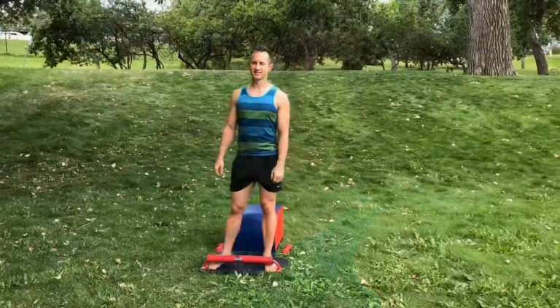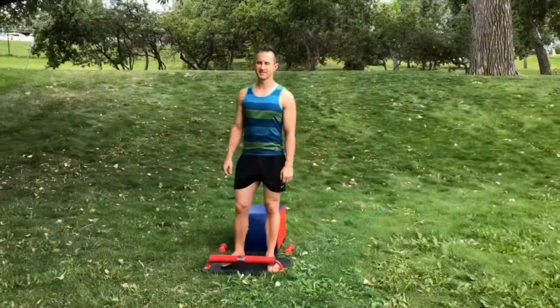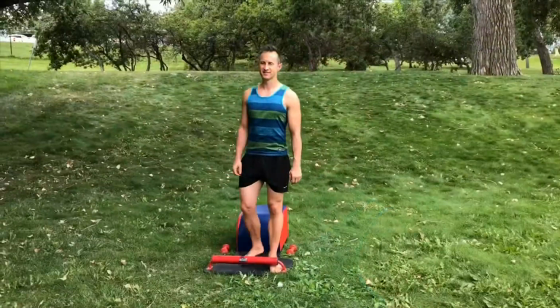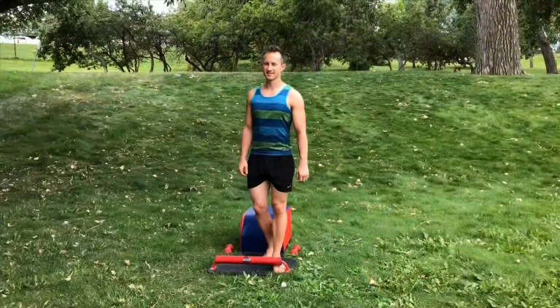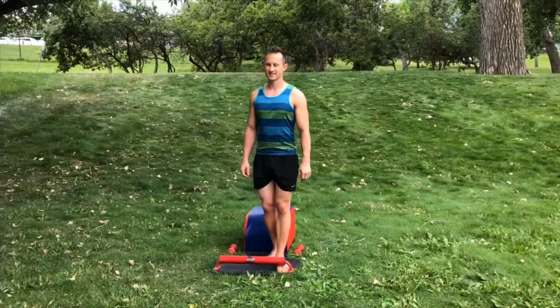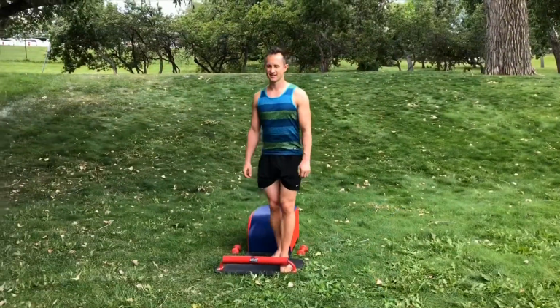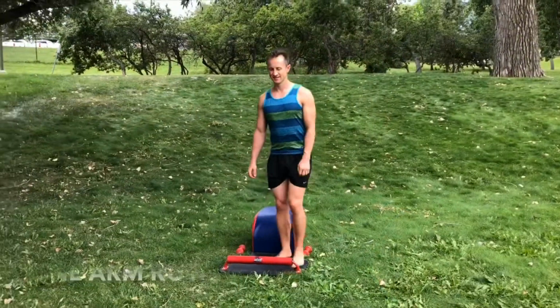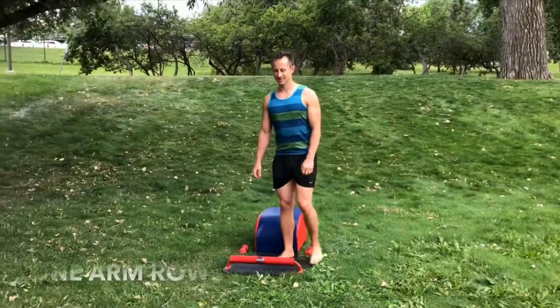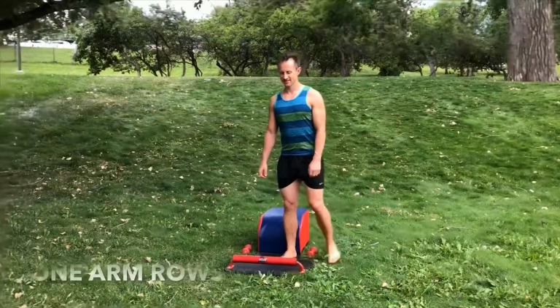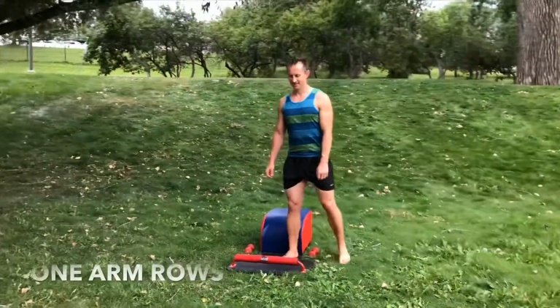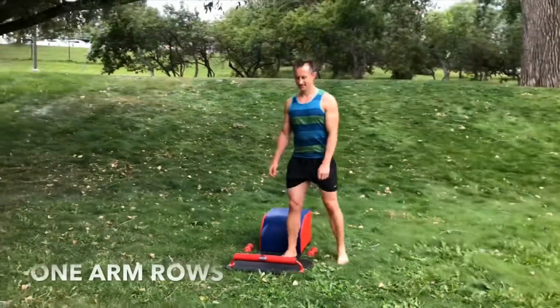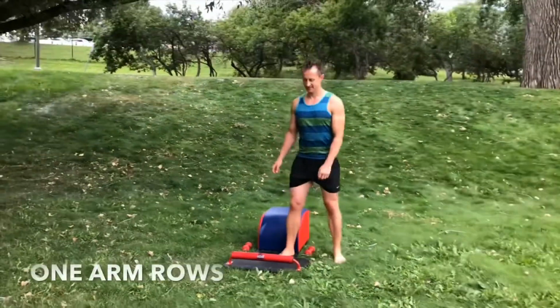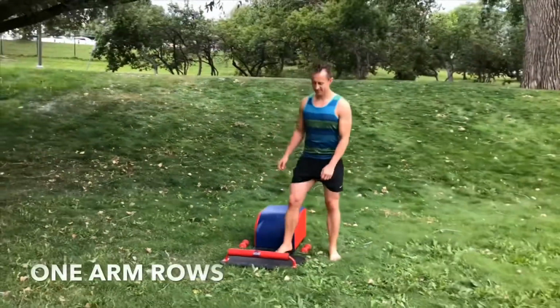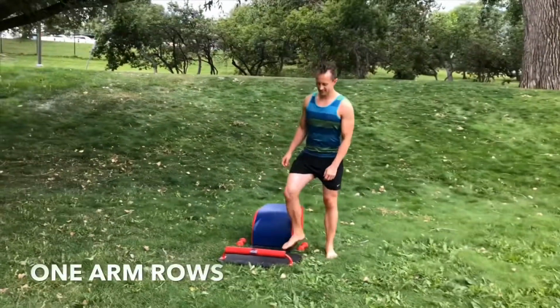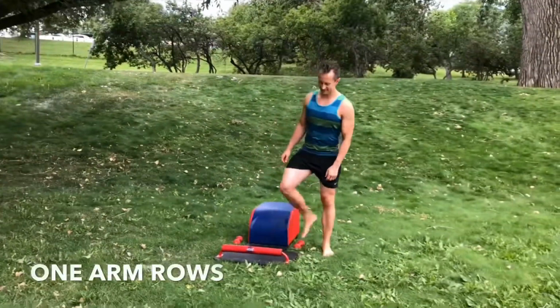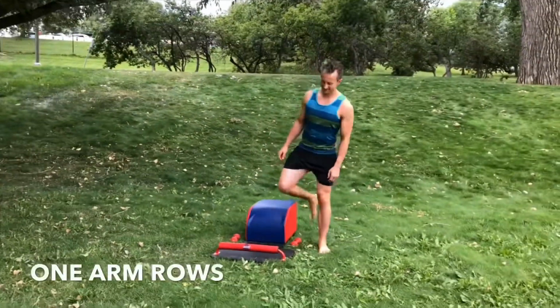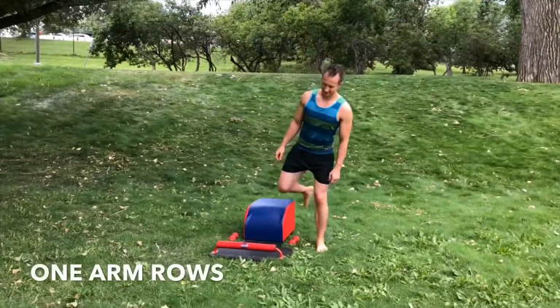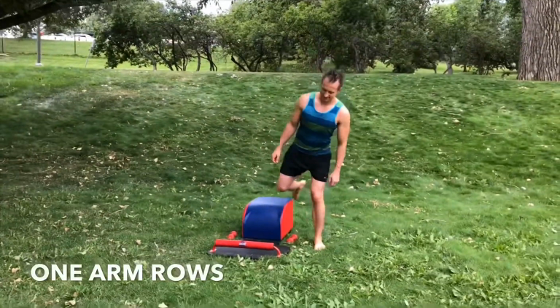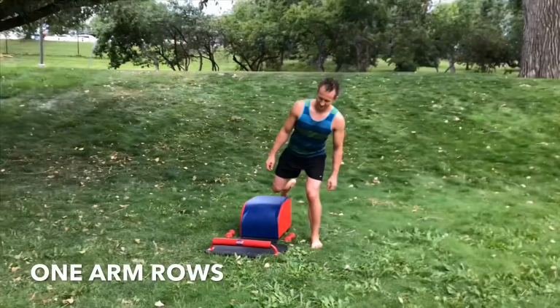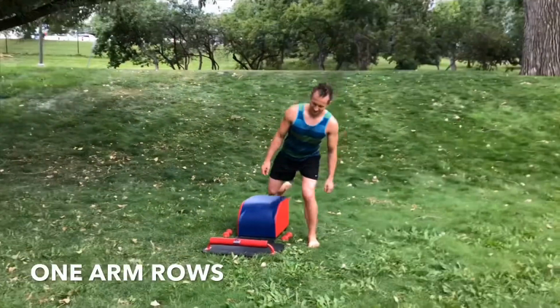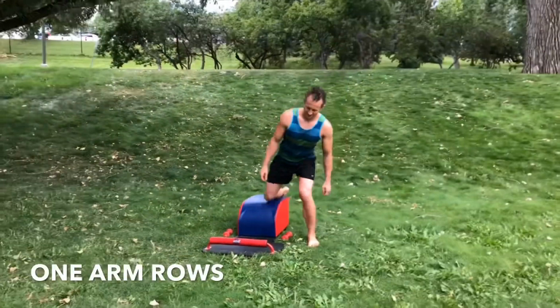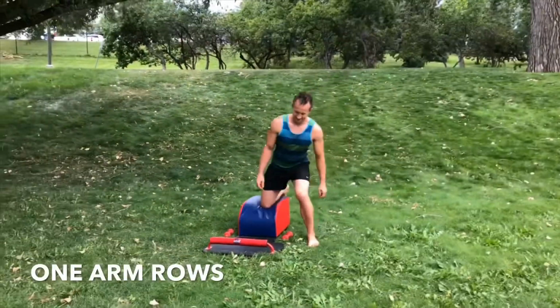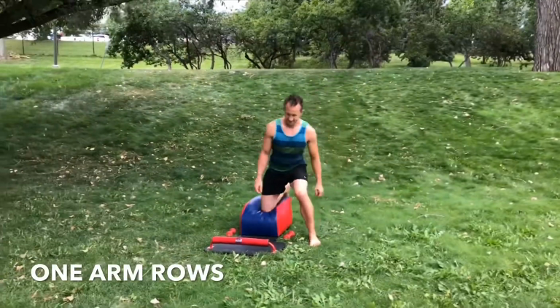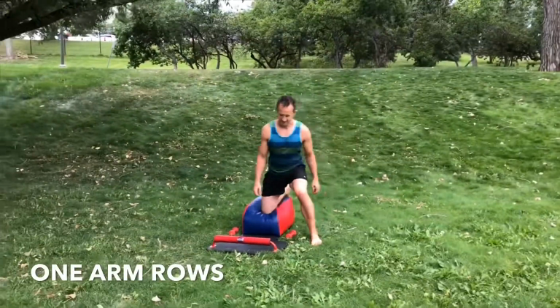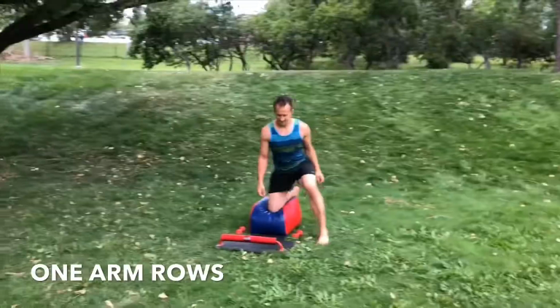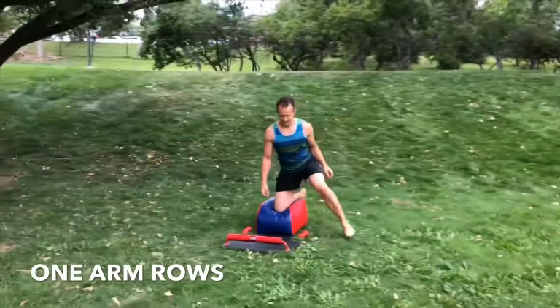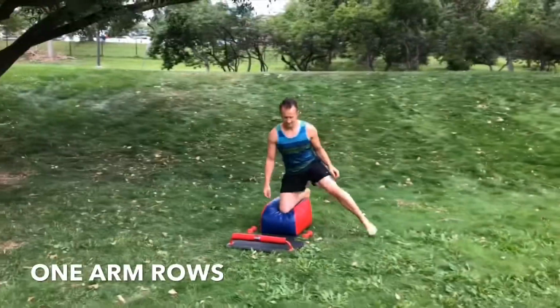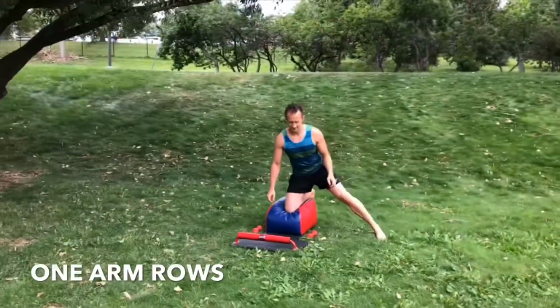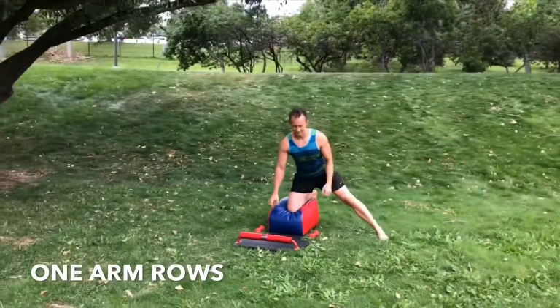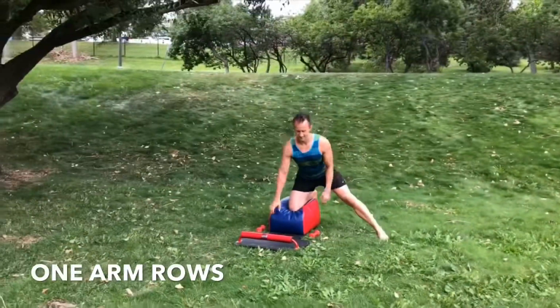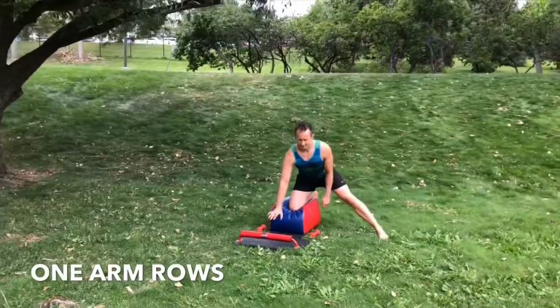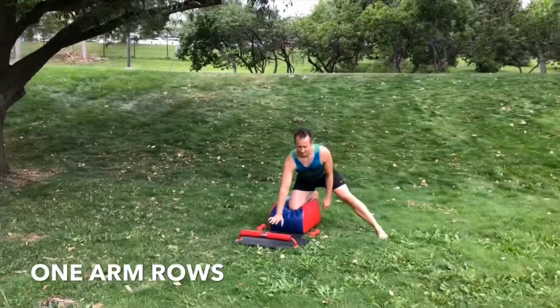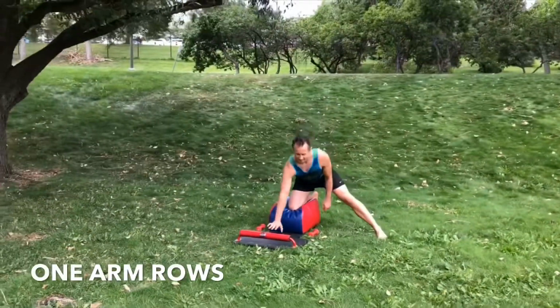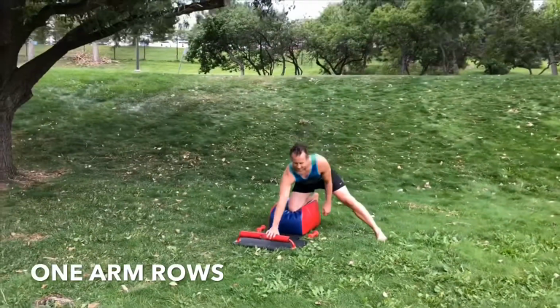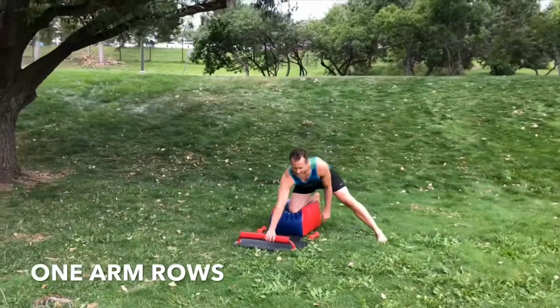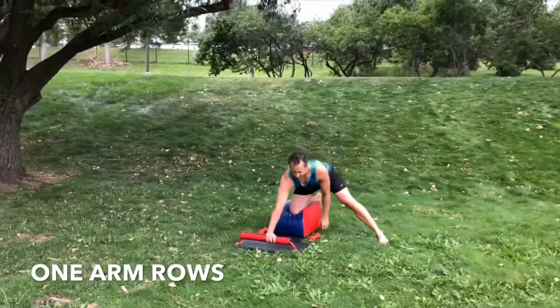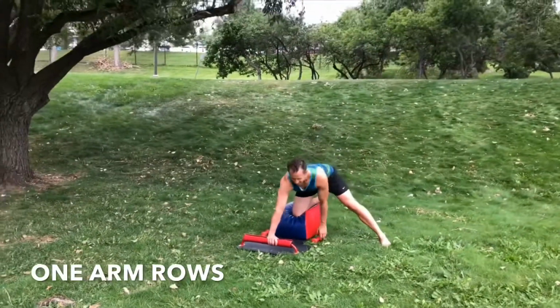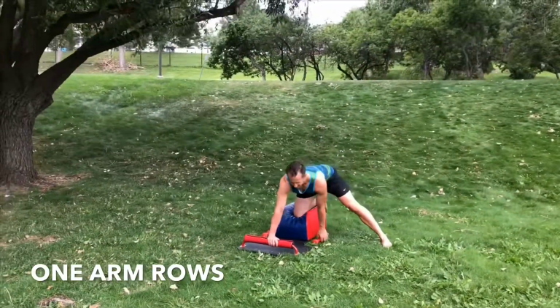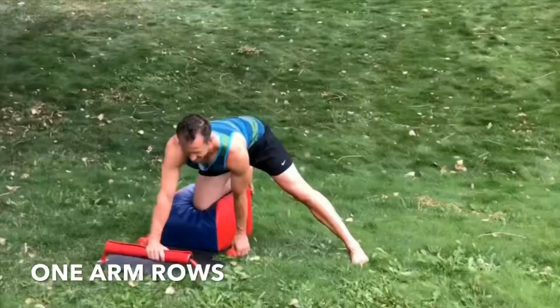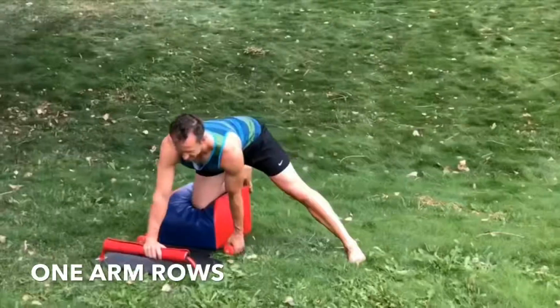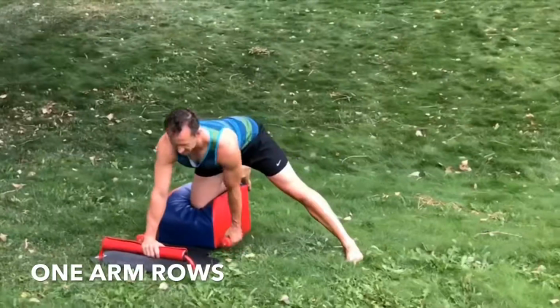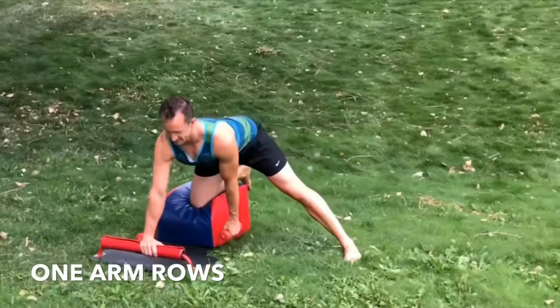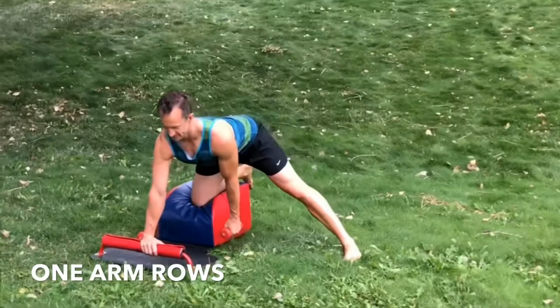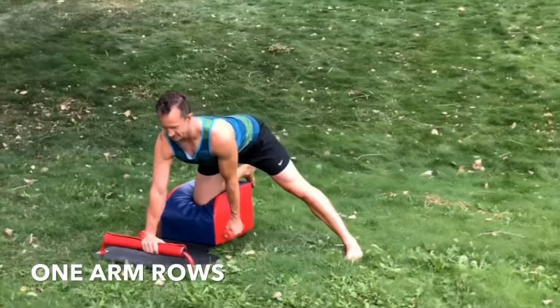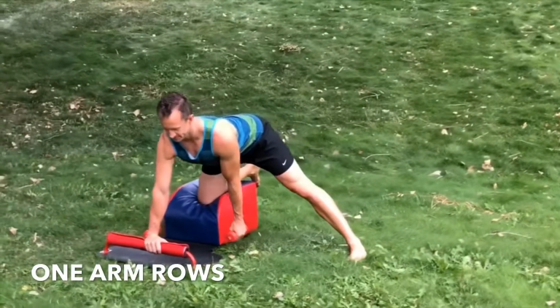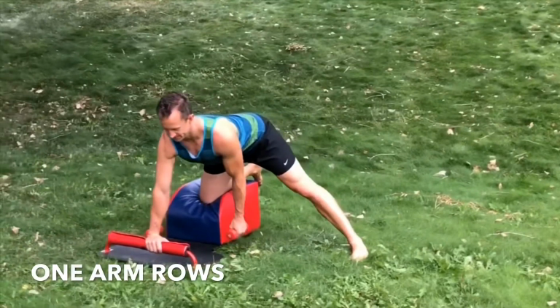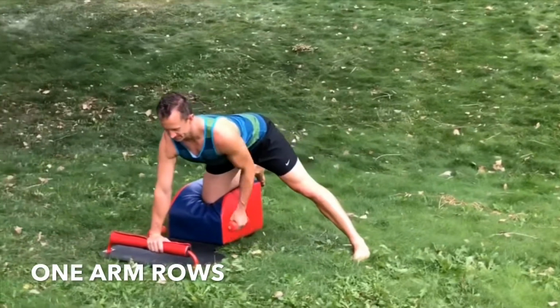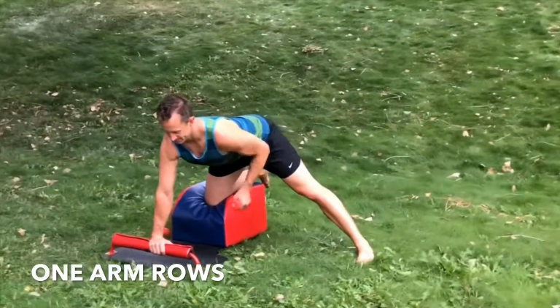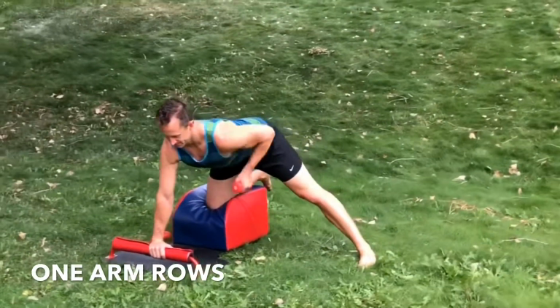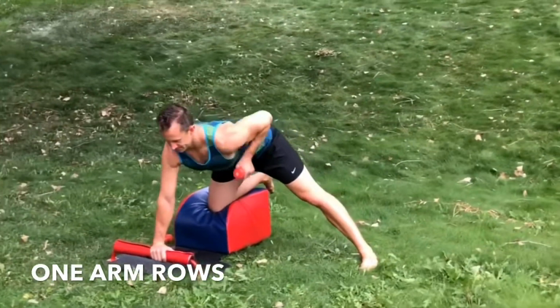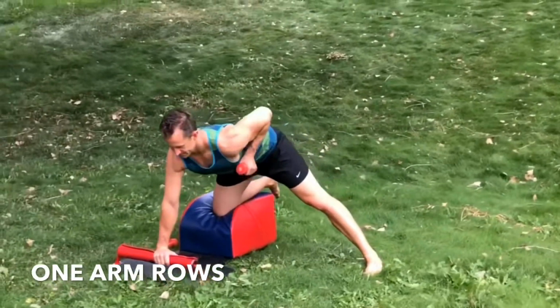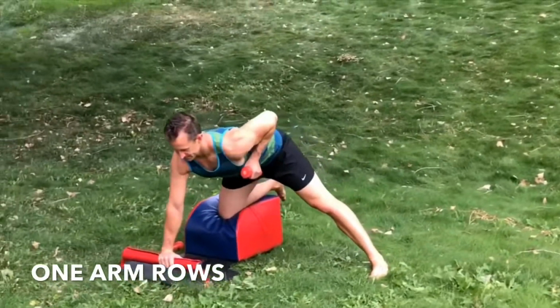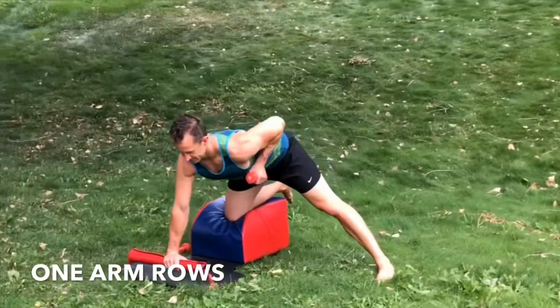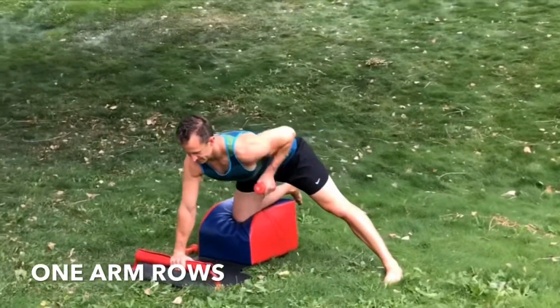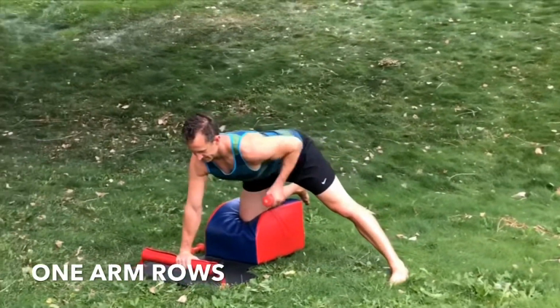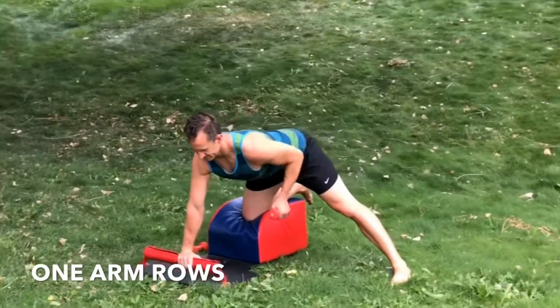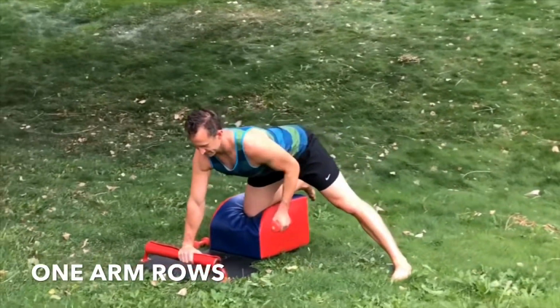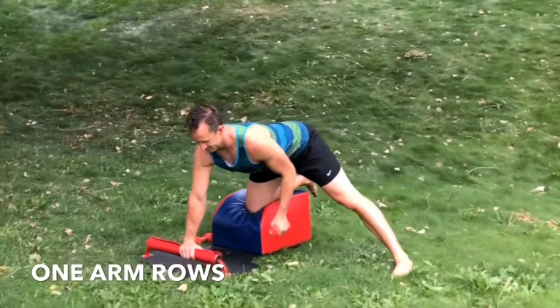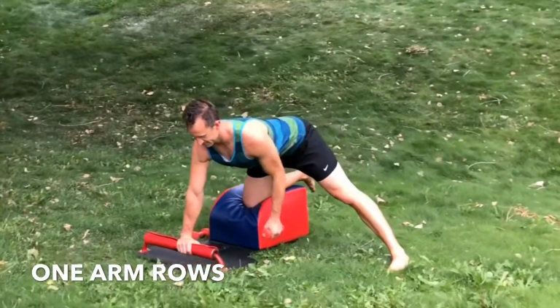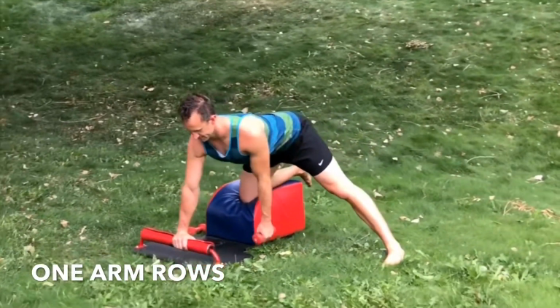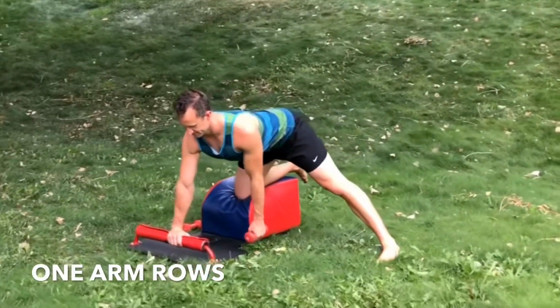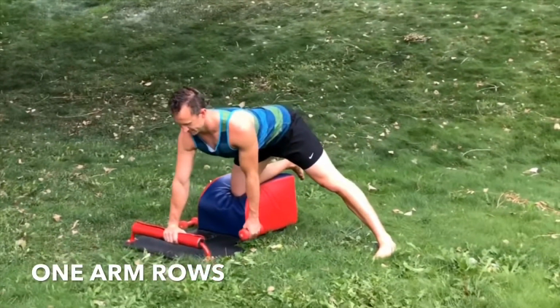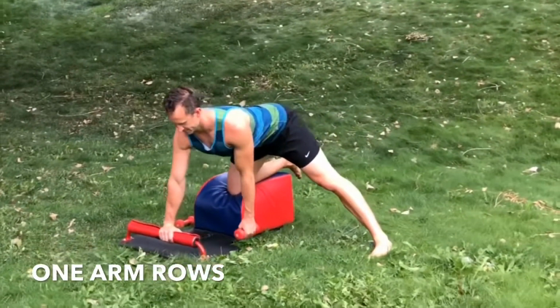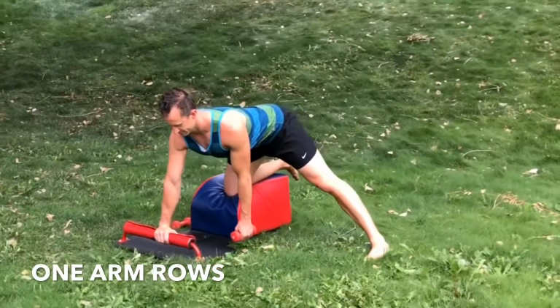Very mindfully, make your way to the back of your bench. Right knee in the center, right hand in the front. Kick that left leg out to the side. Grab the weight with your right hand.